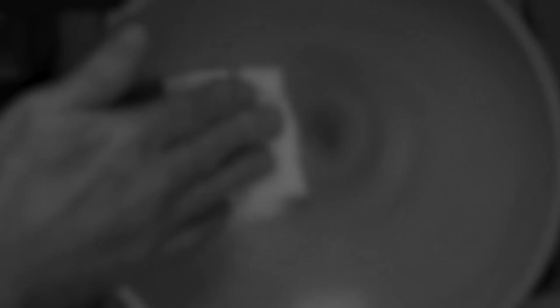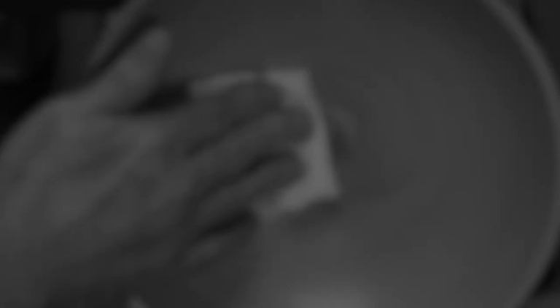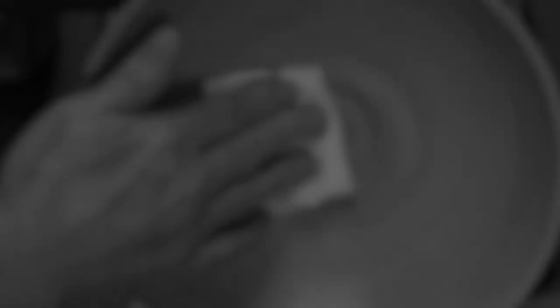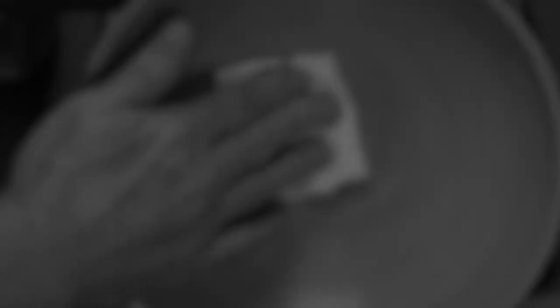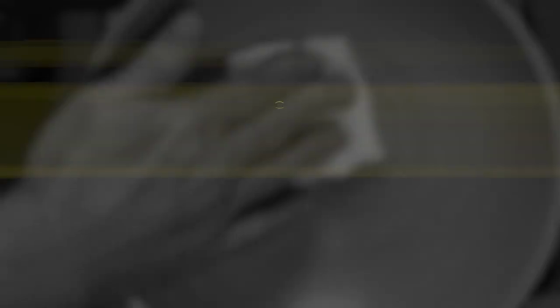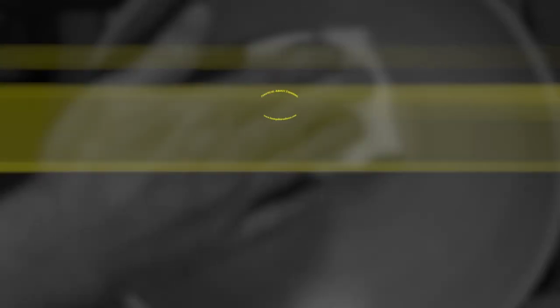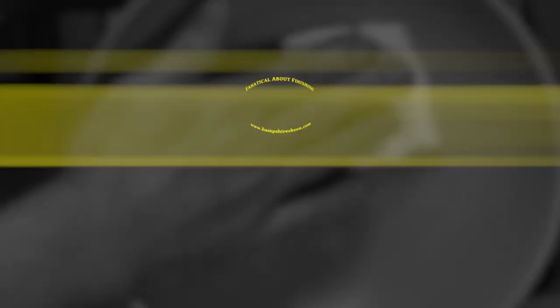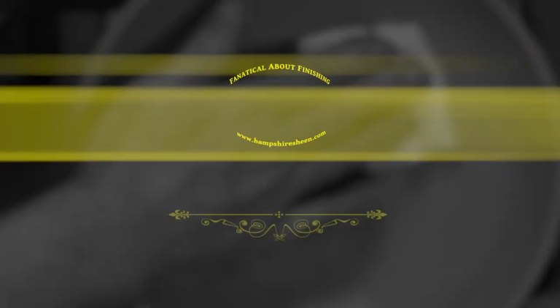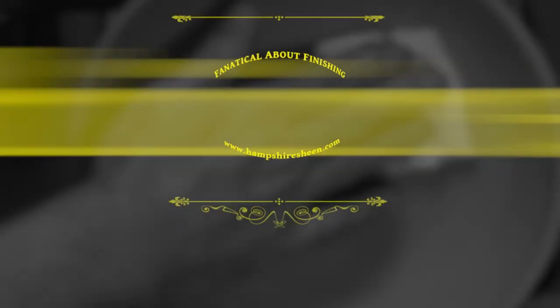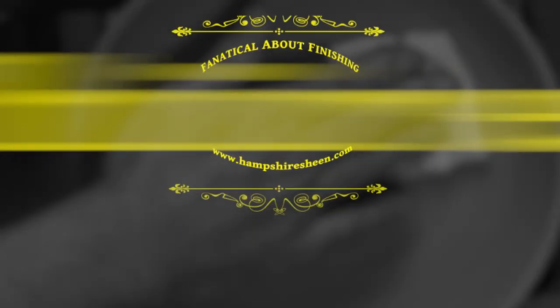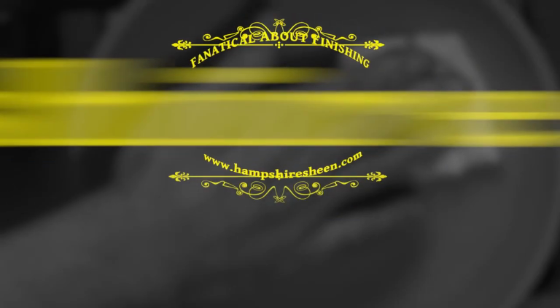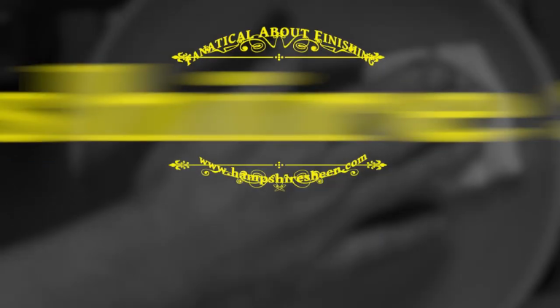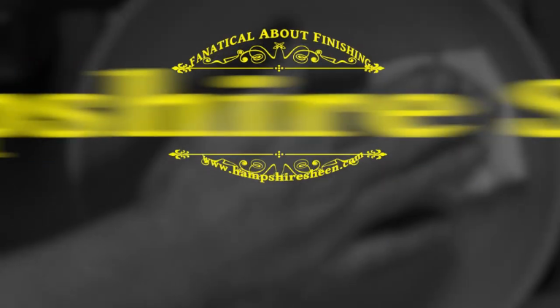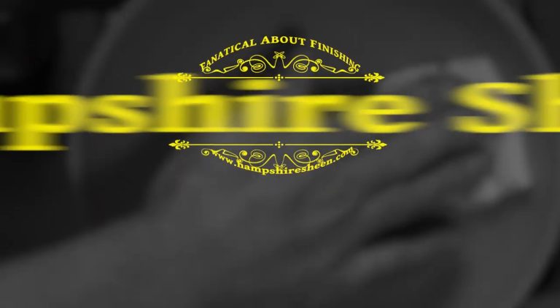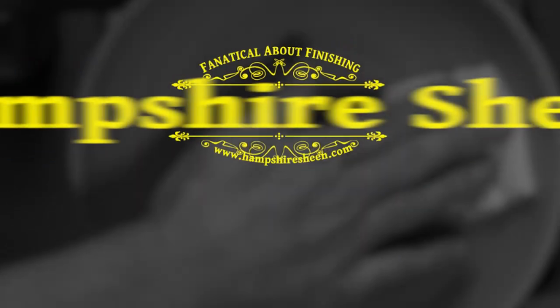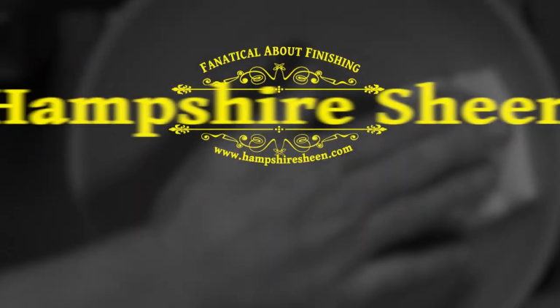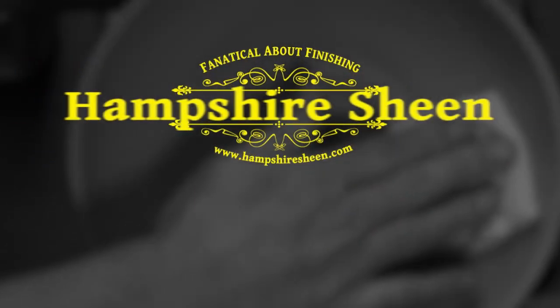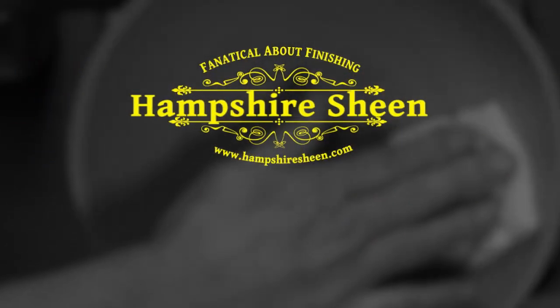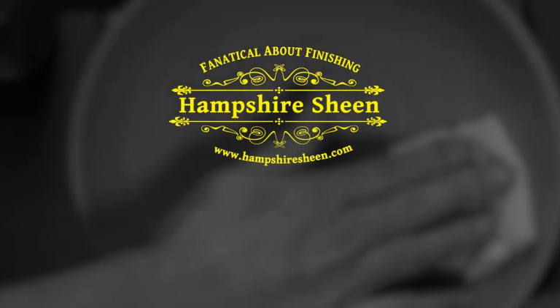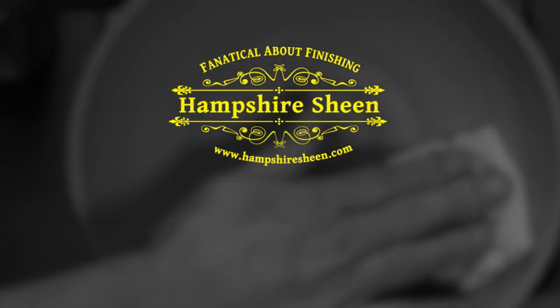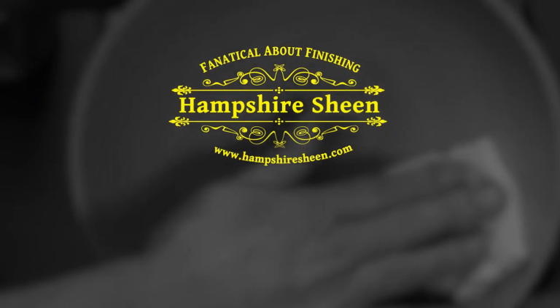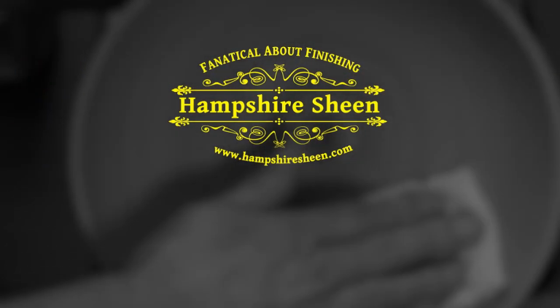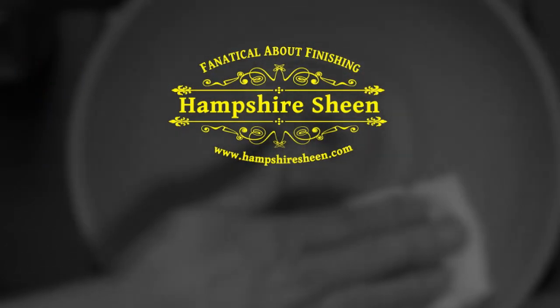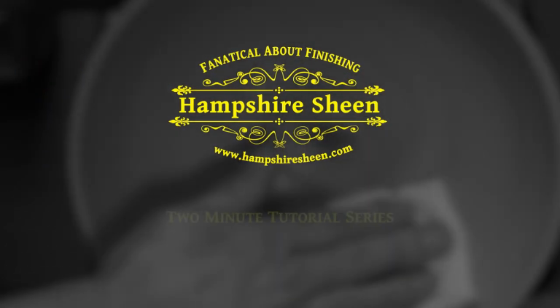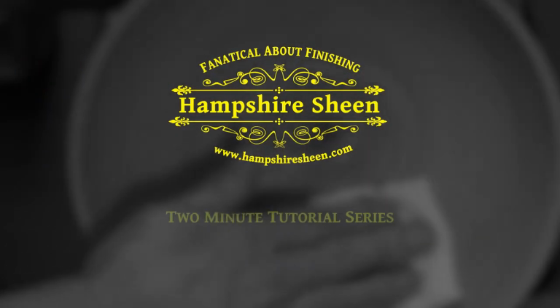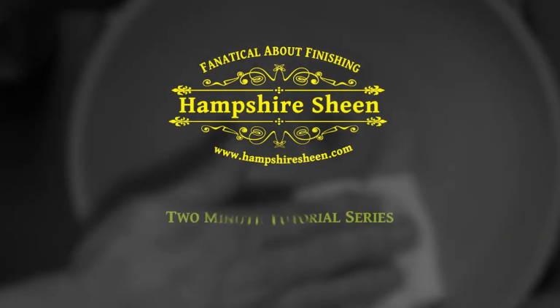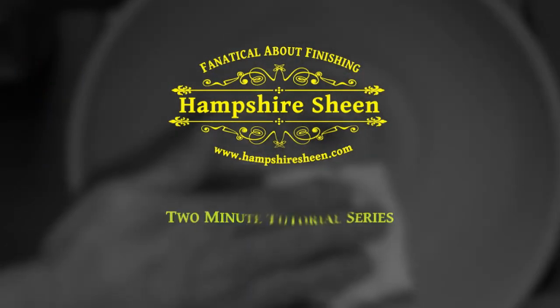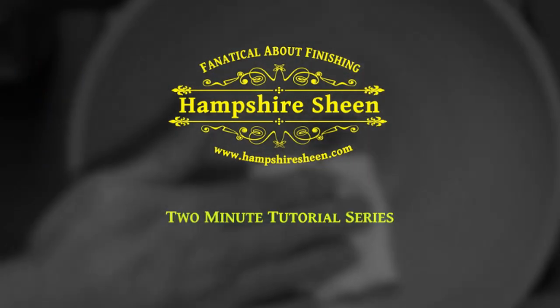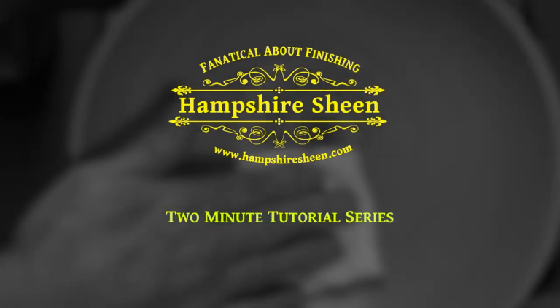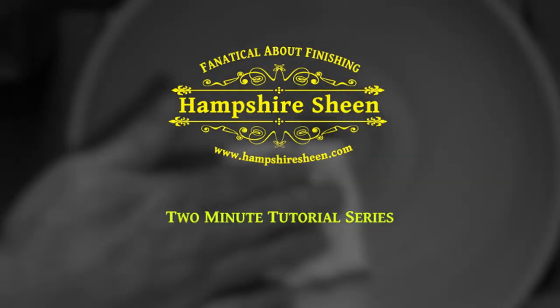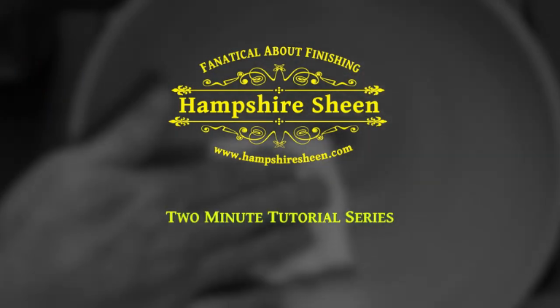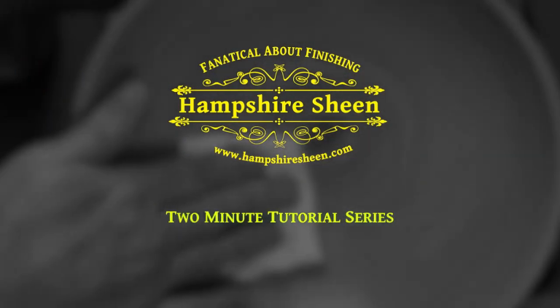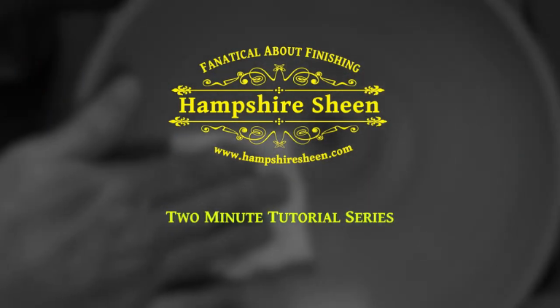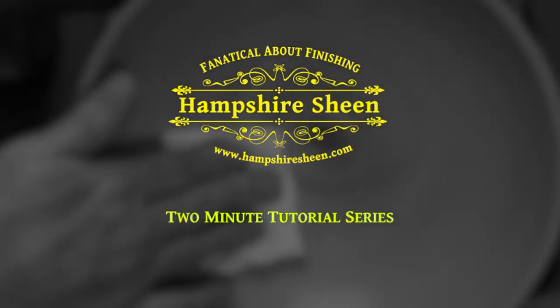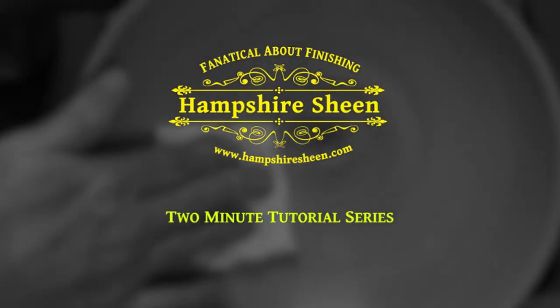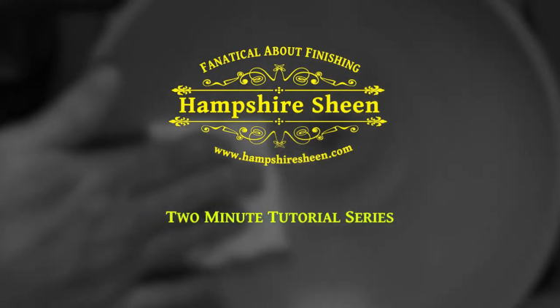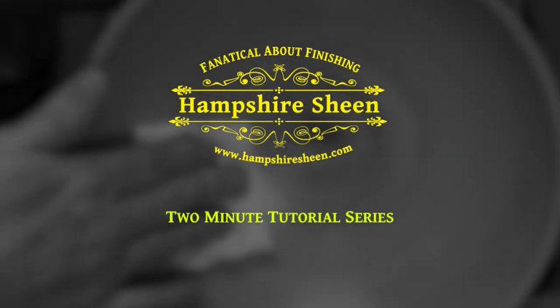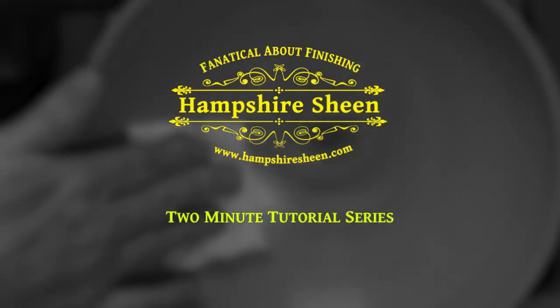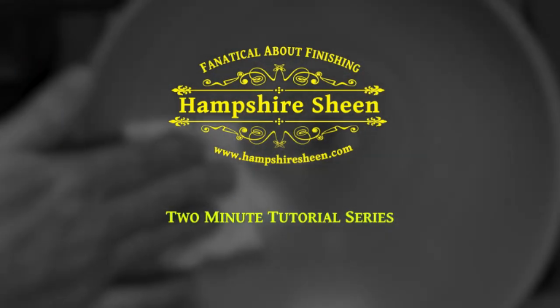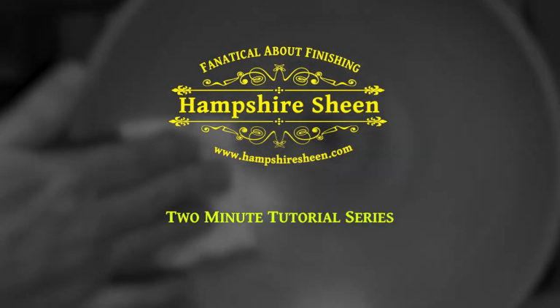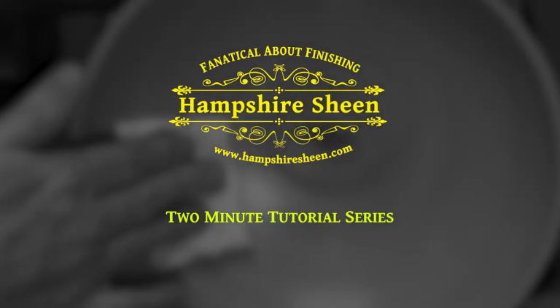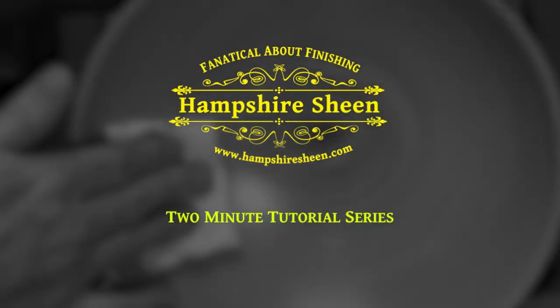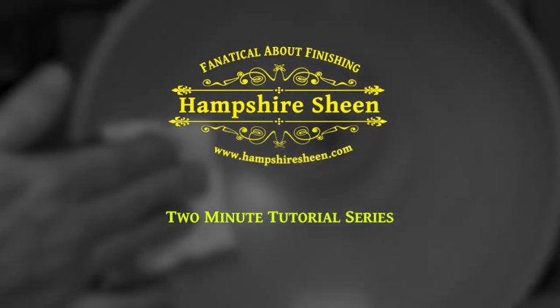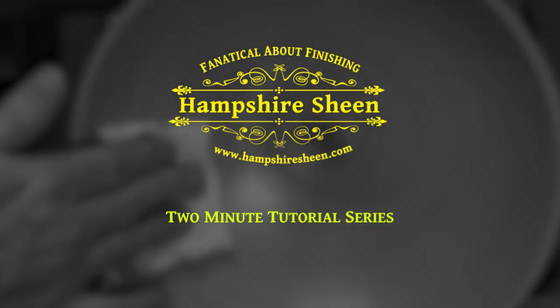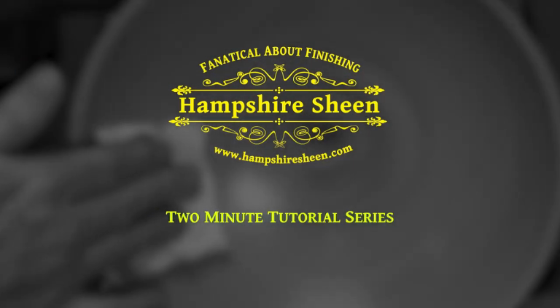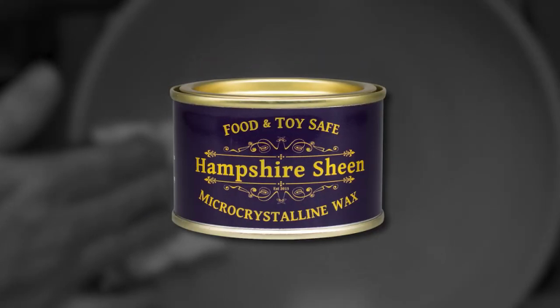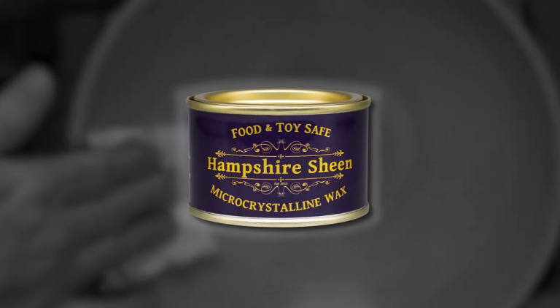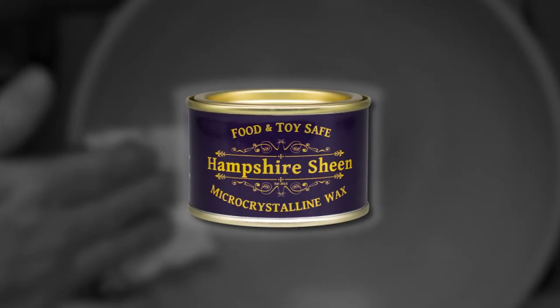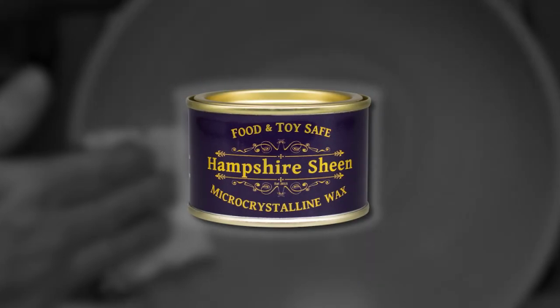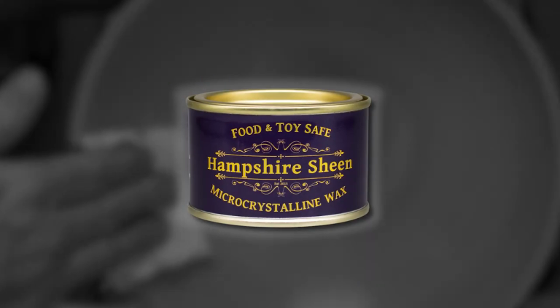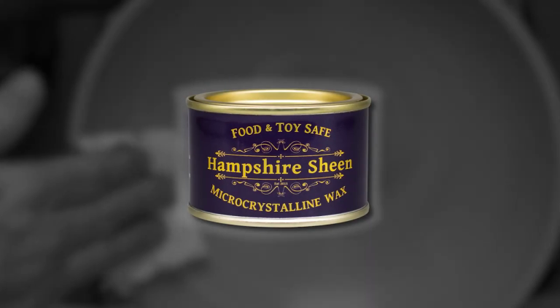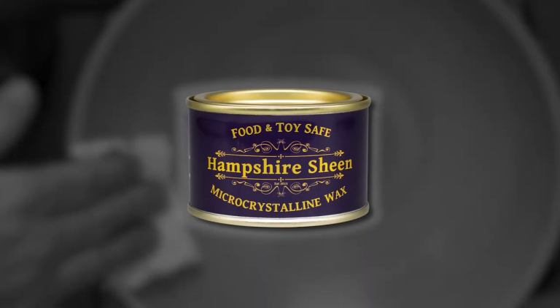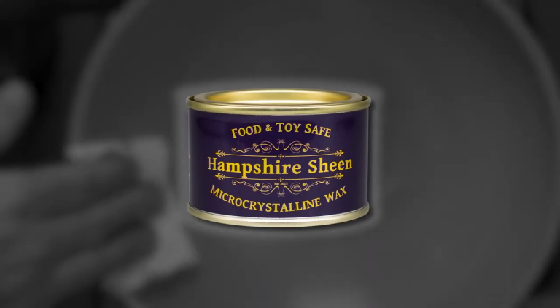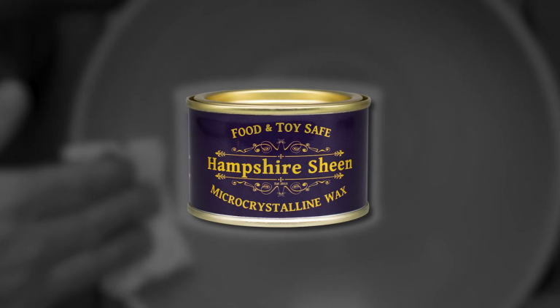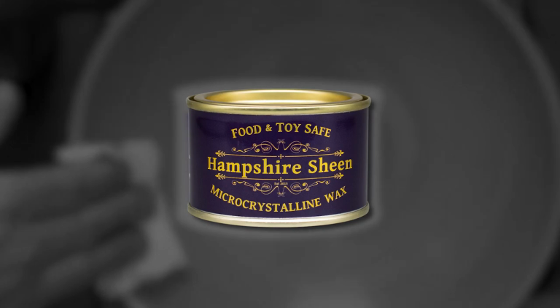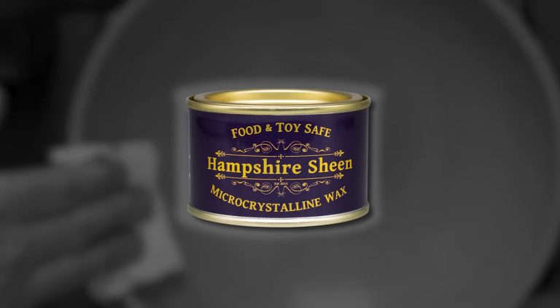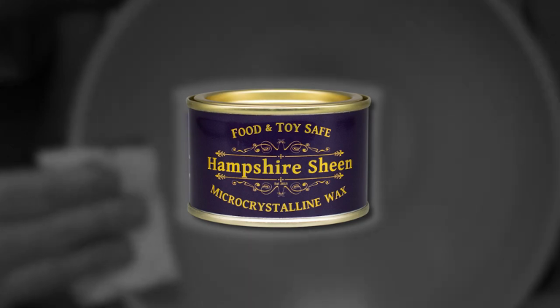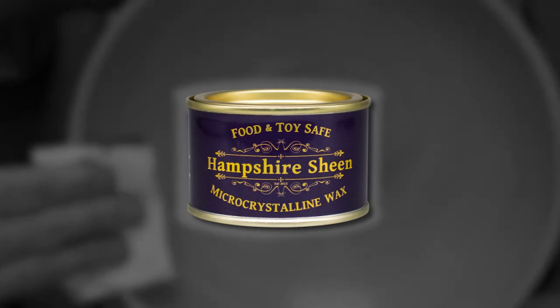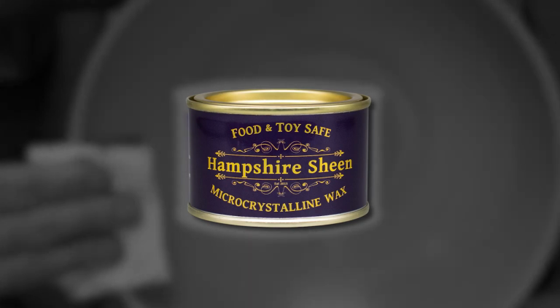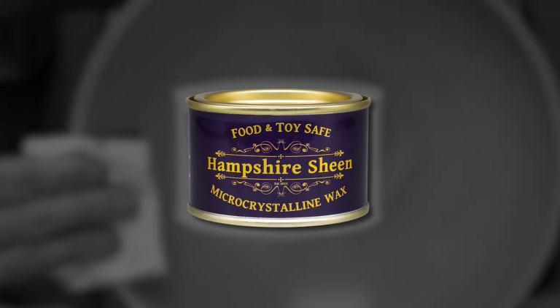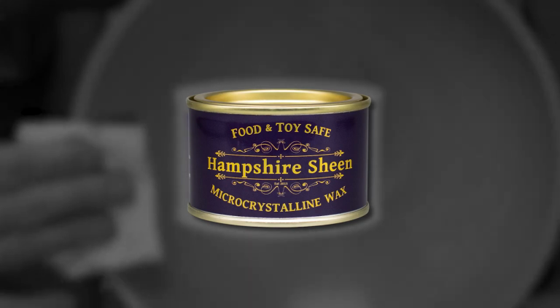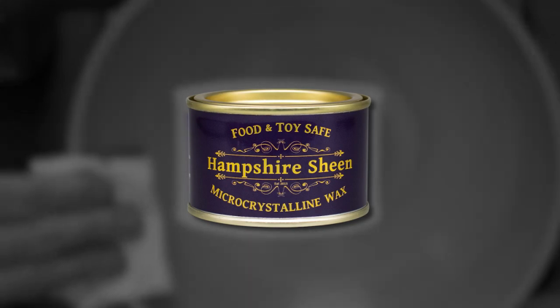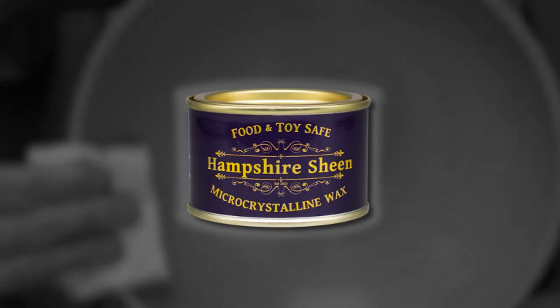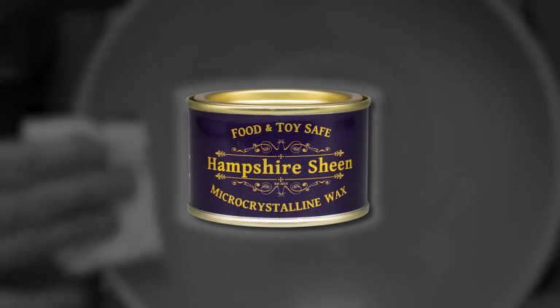Hampshire Sheen — fanatical about finishing. 2 minute tutorial series: micro crystalline wax.